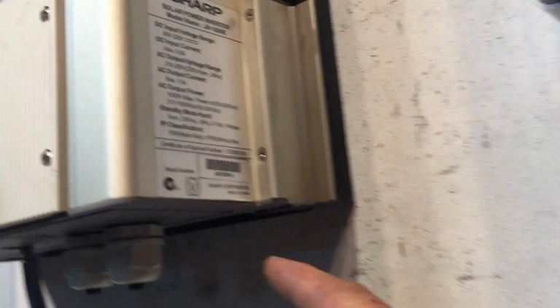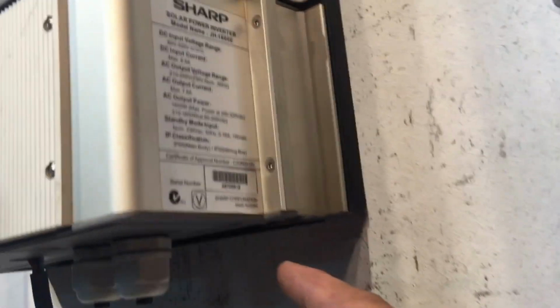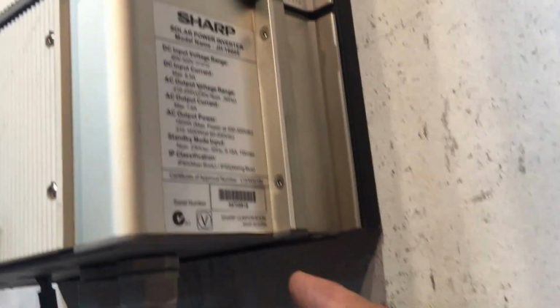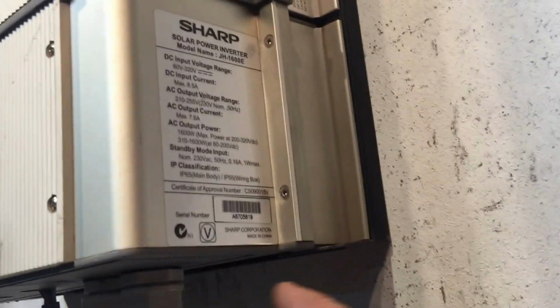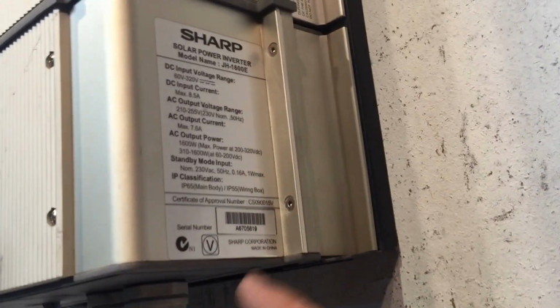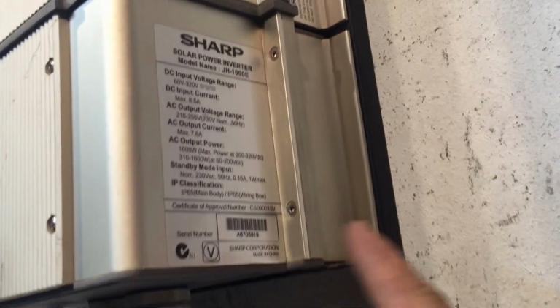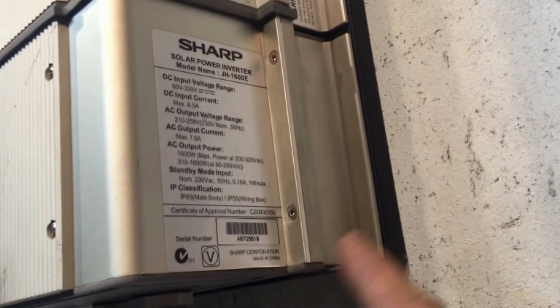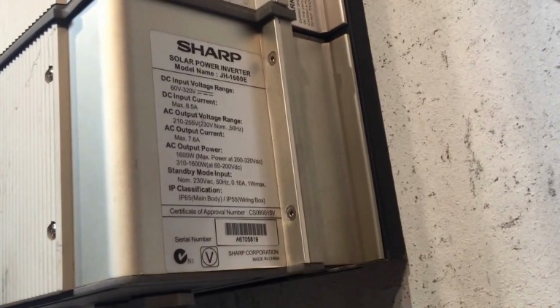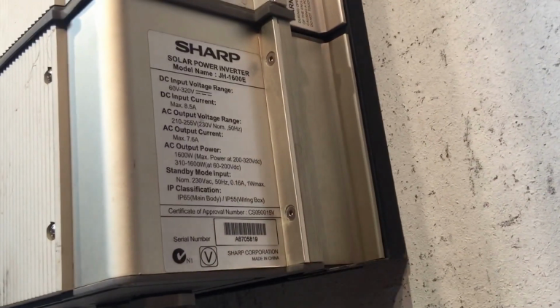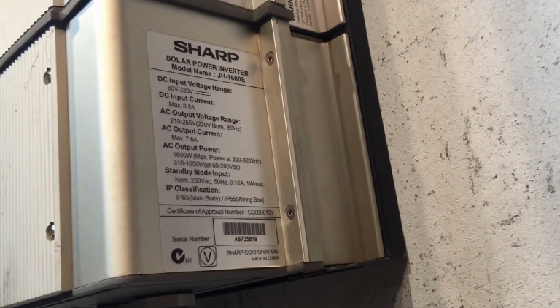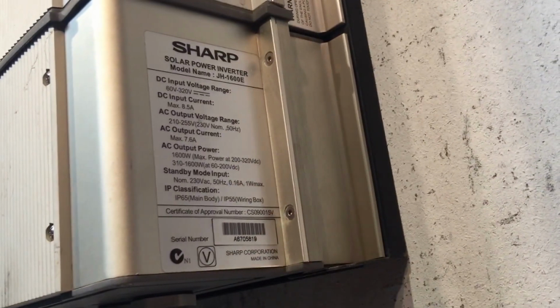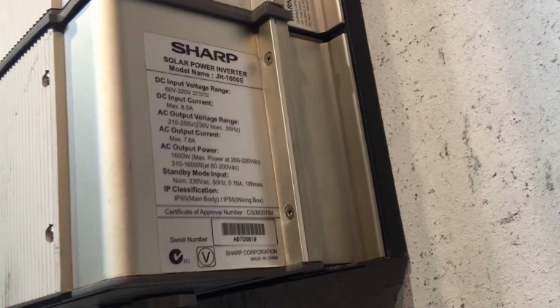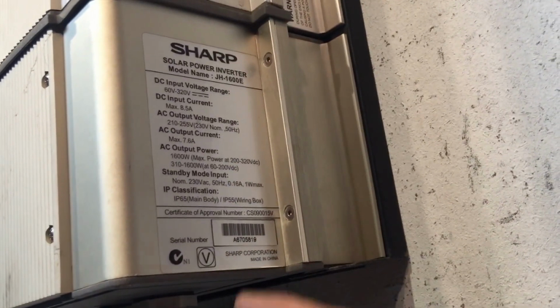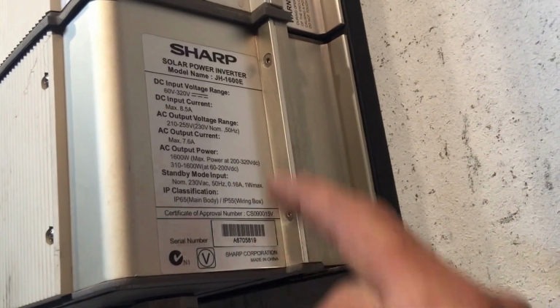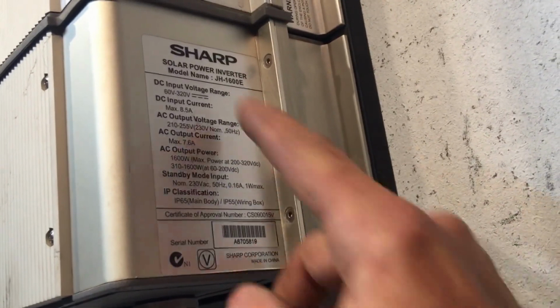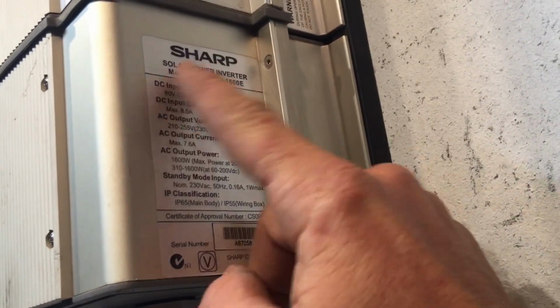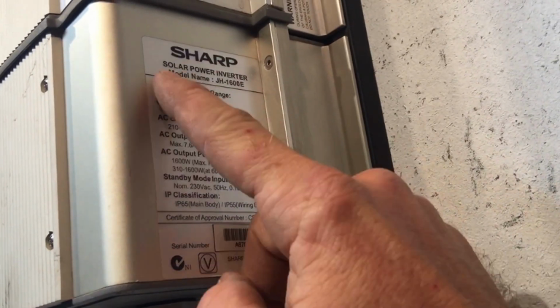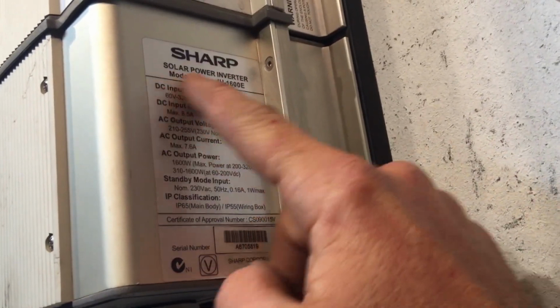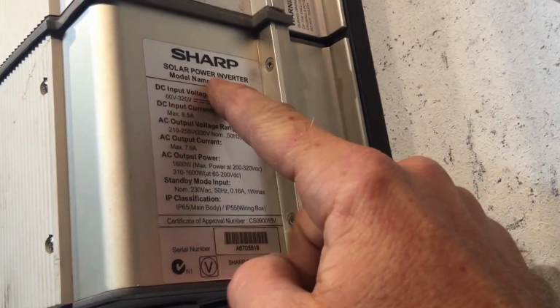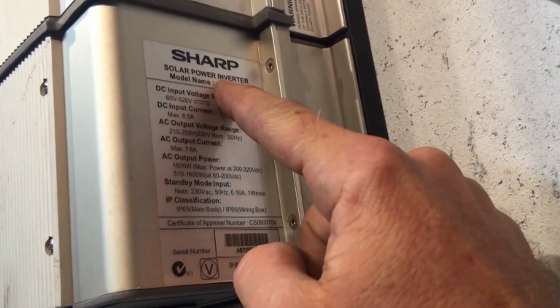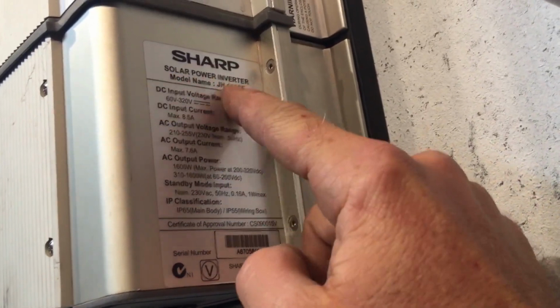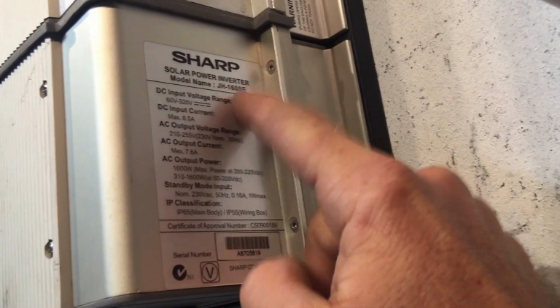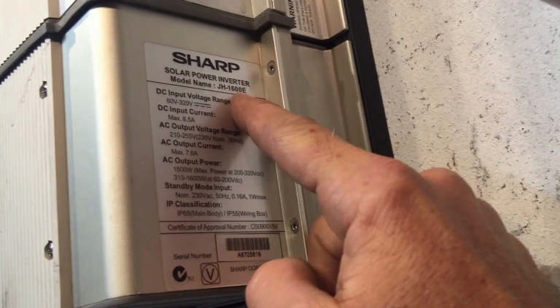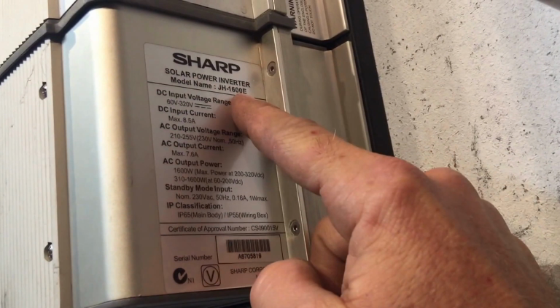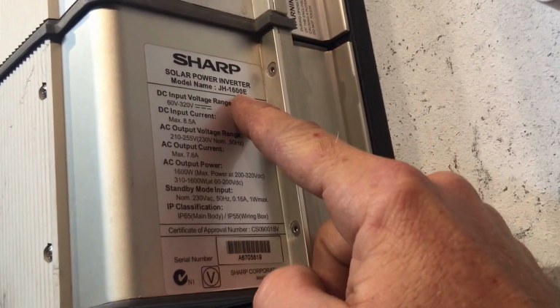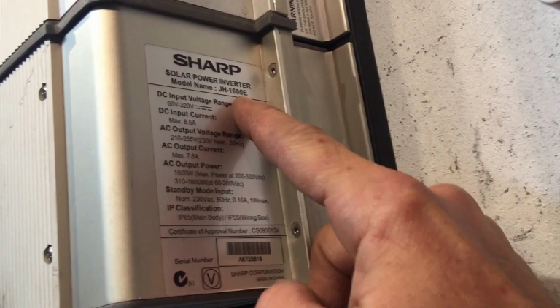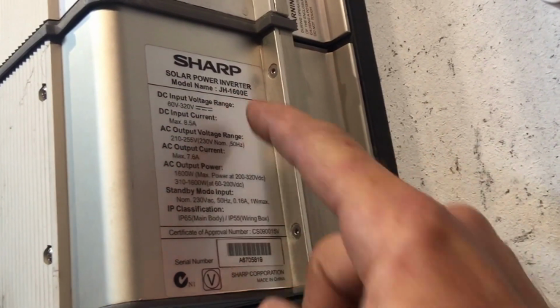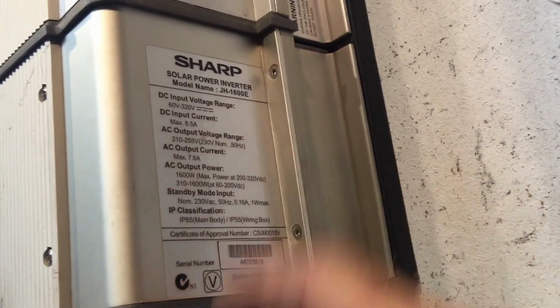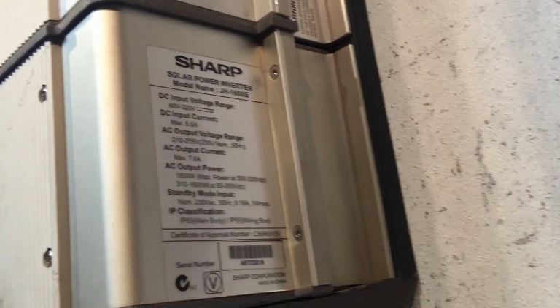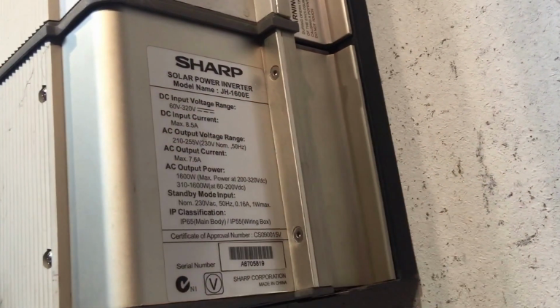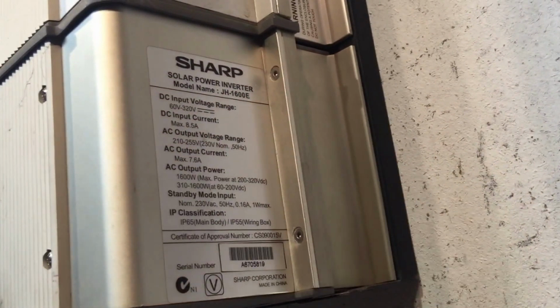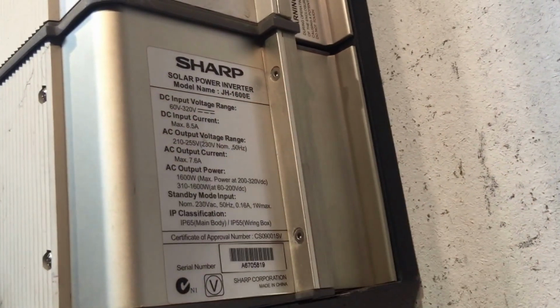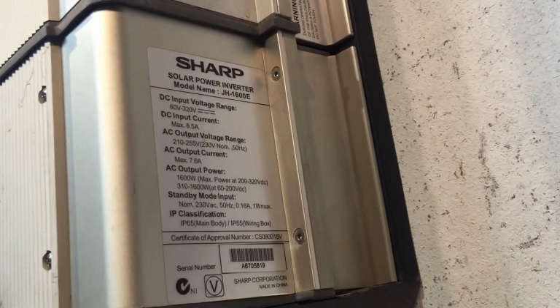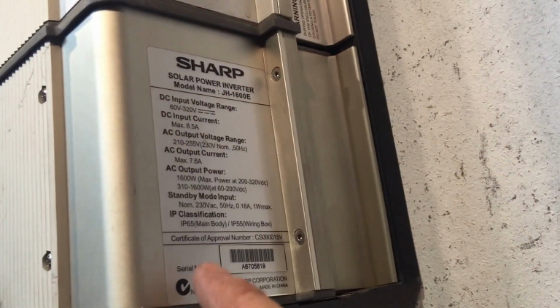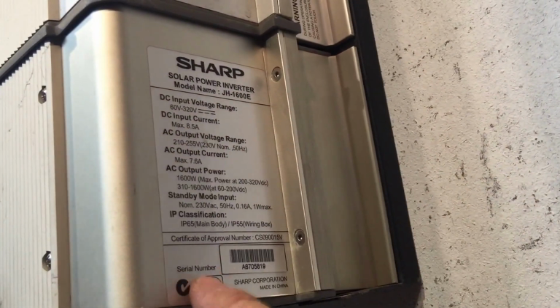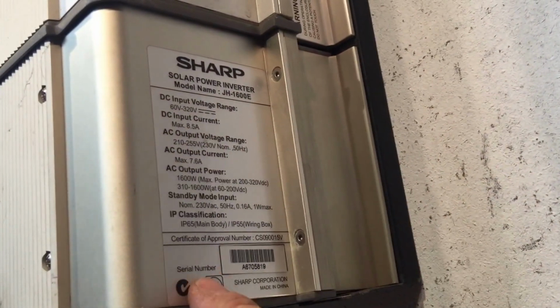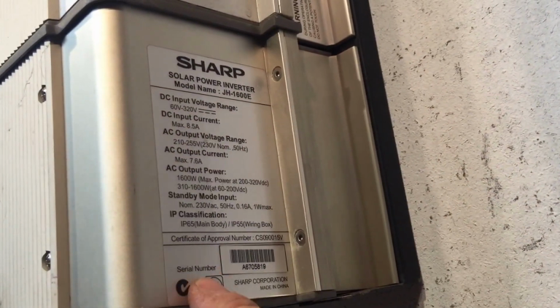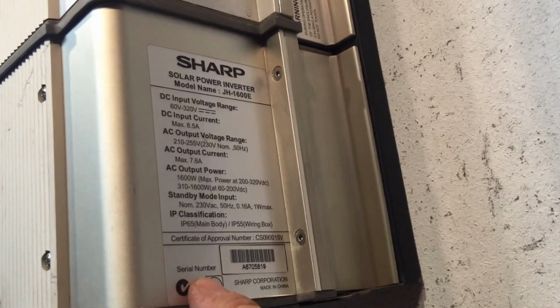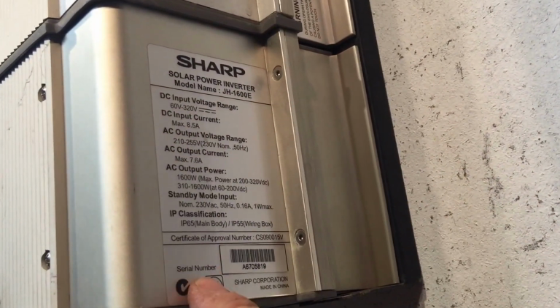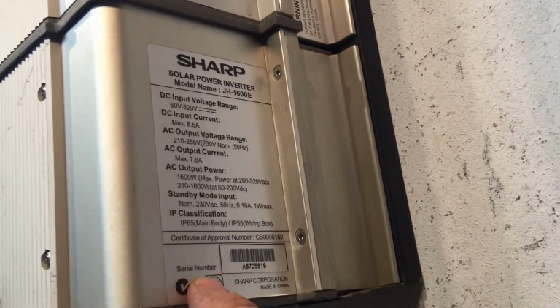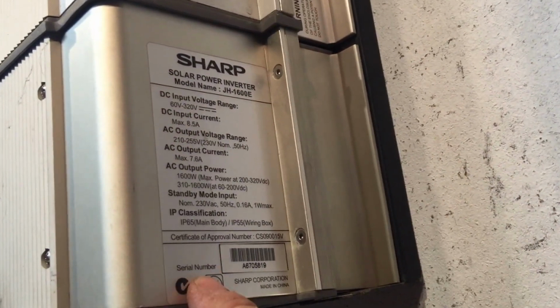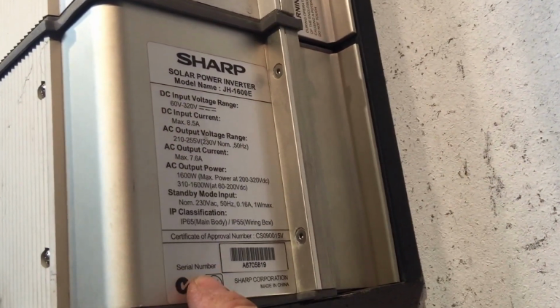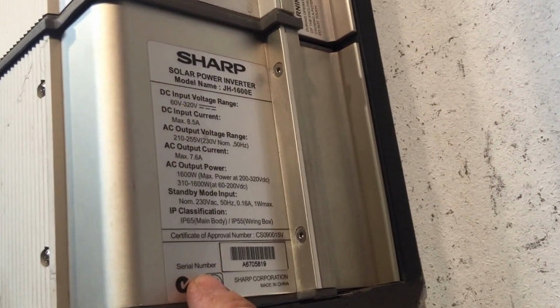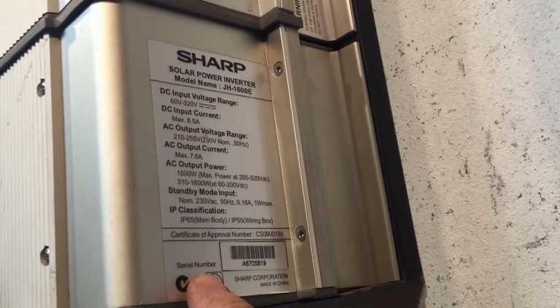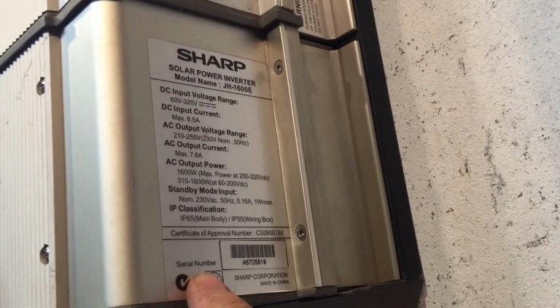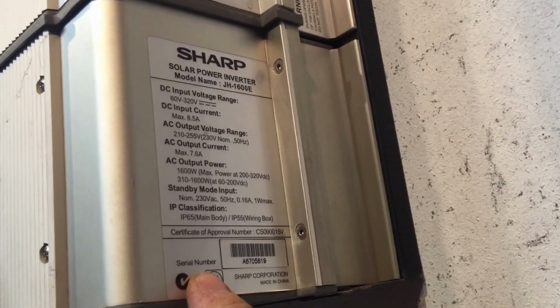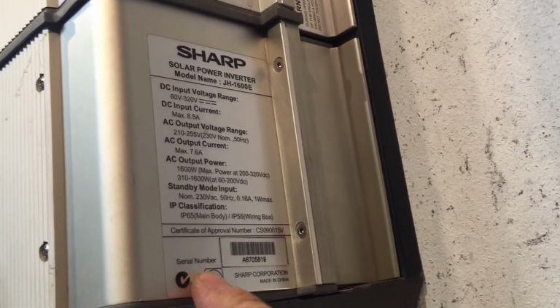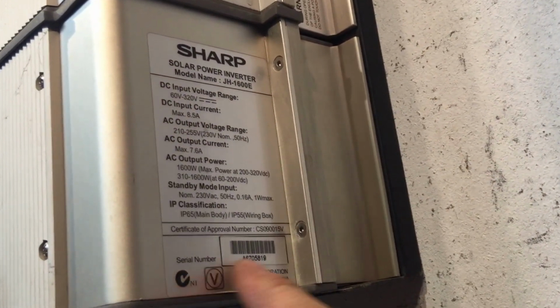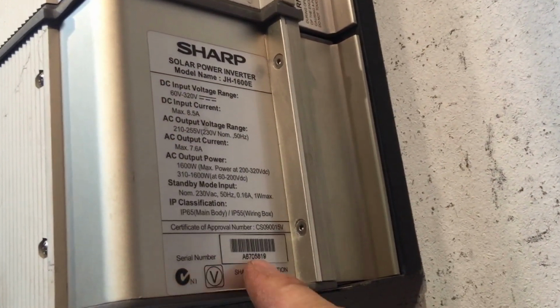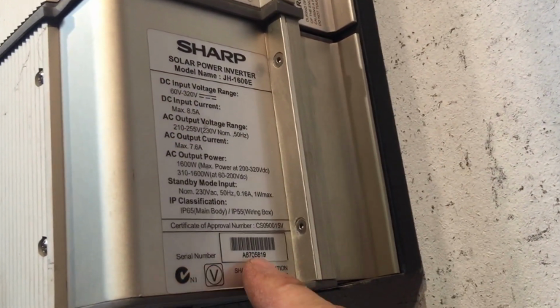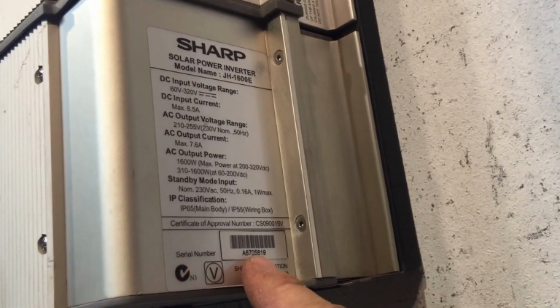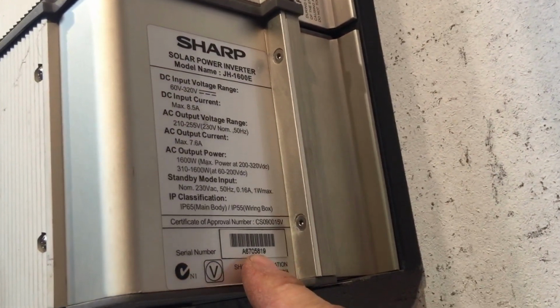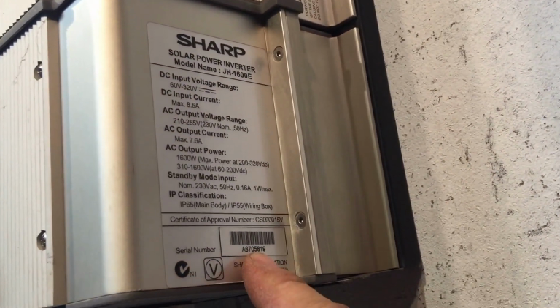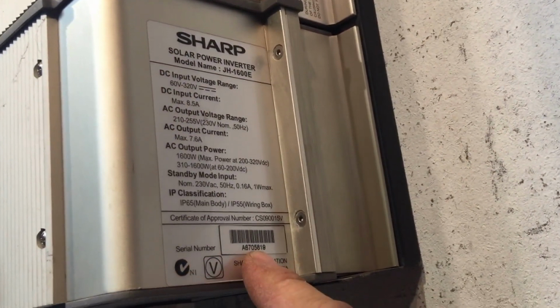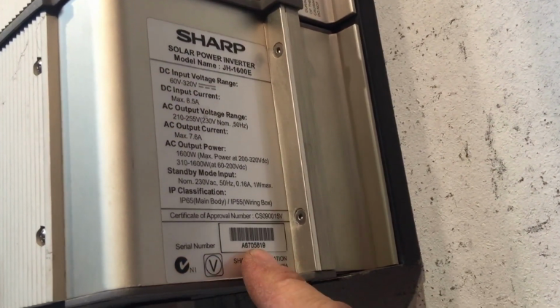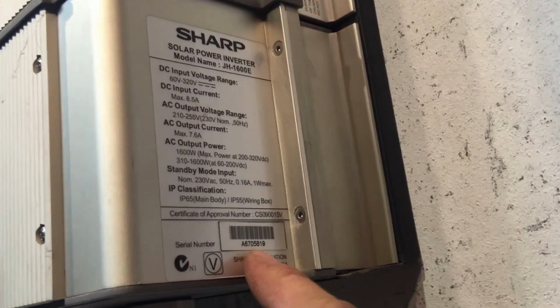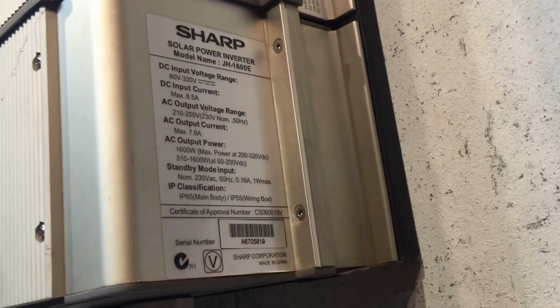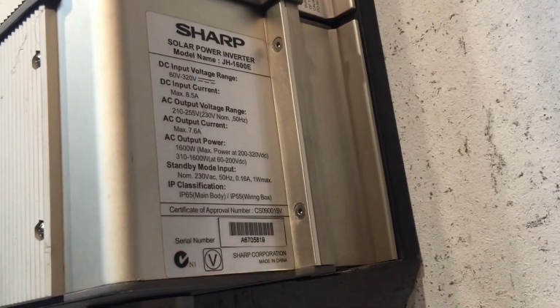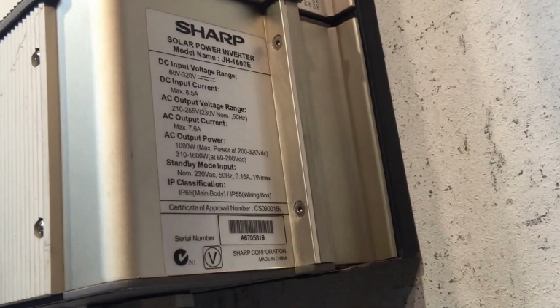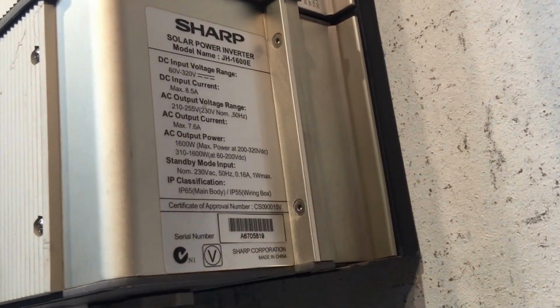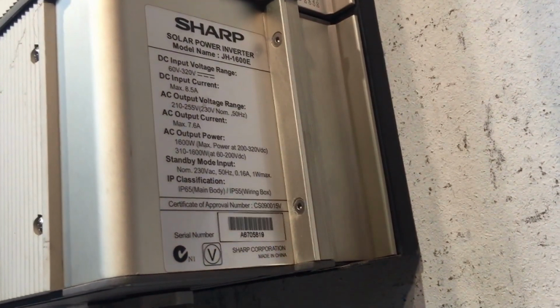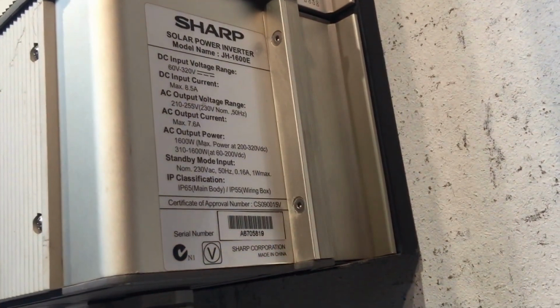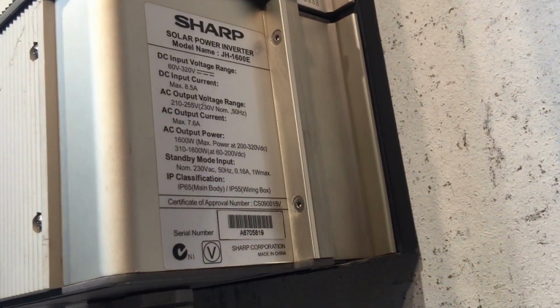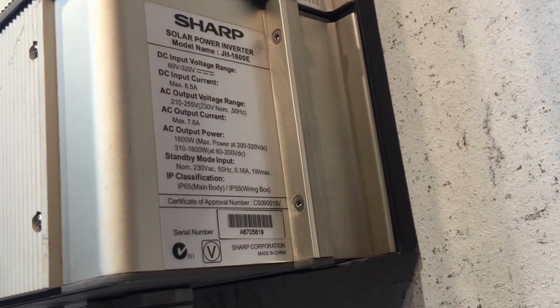Actually, they'll know the model number — the model's always the same, it's J1600. The serial number is all they want to see, so that's that number there.